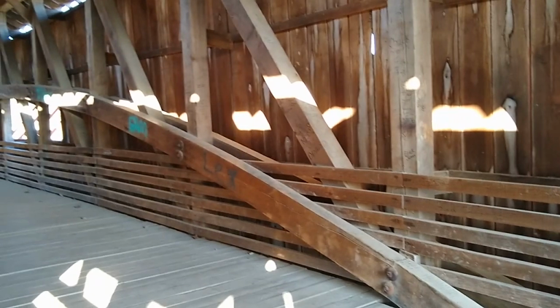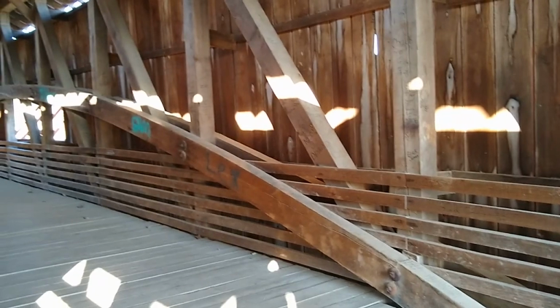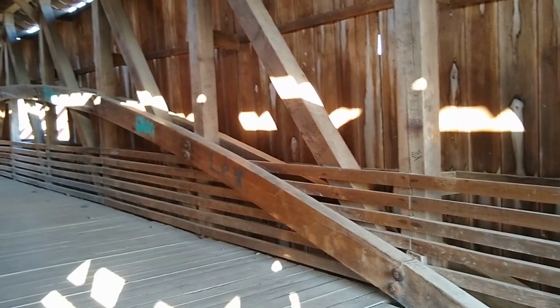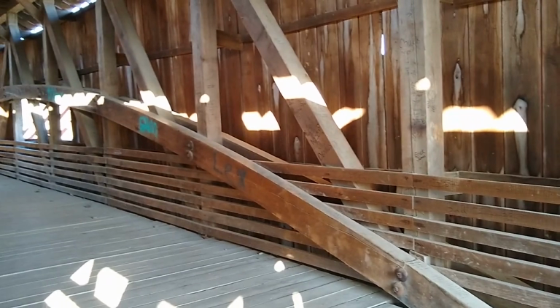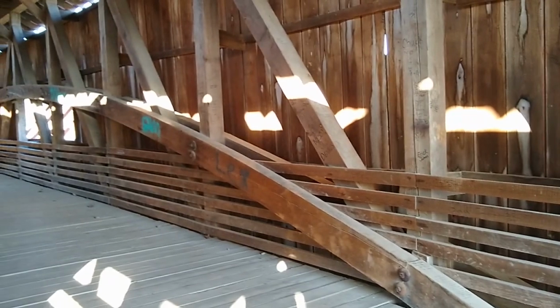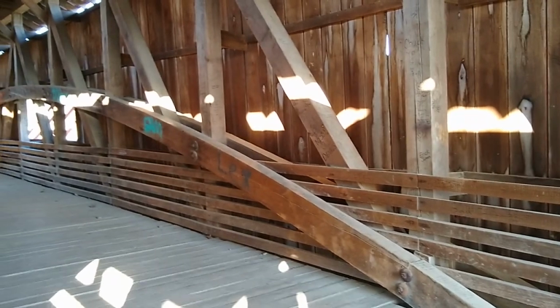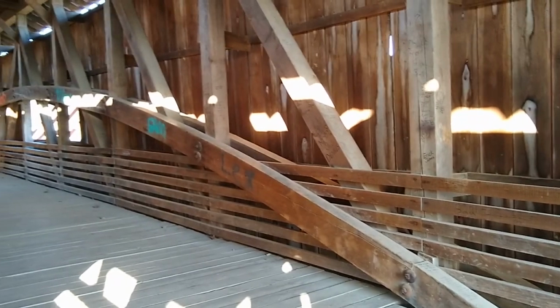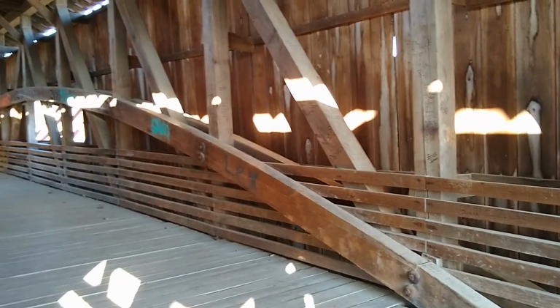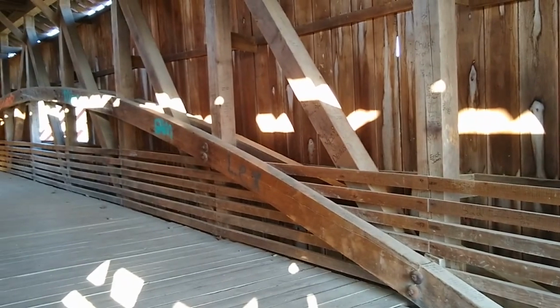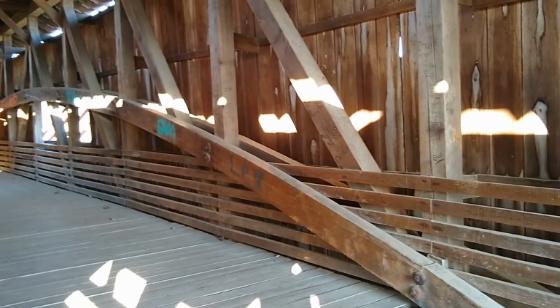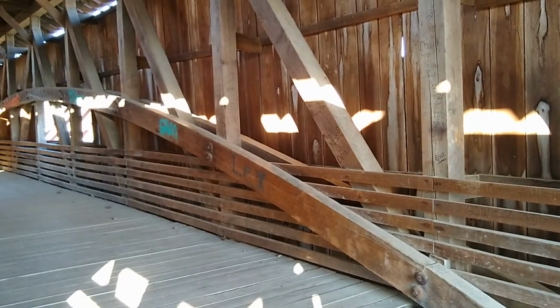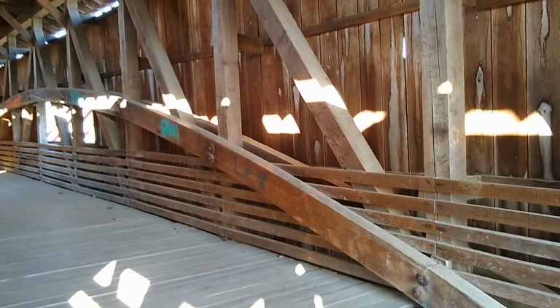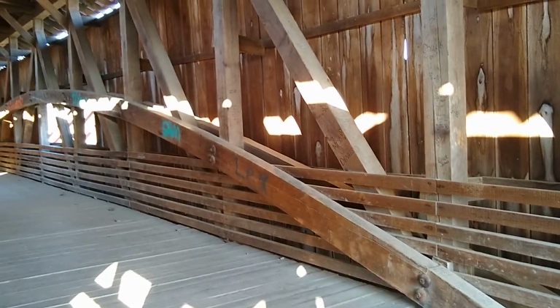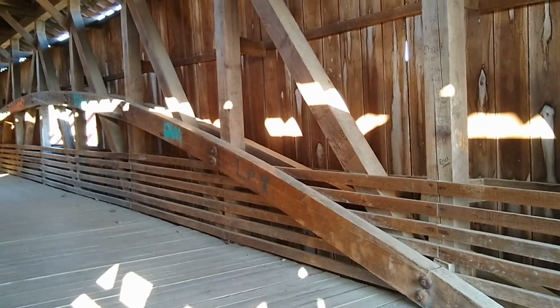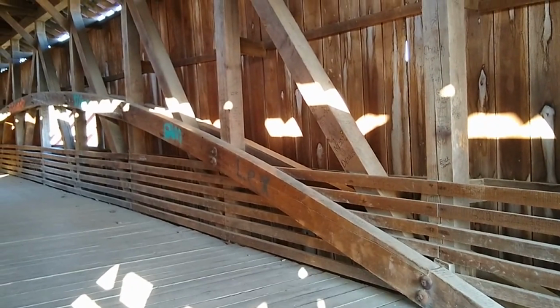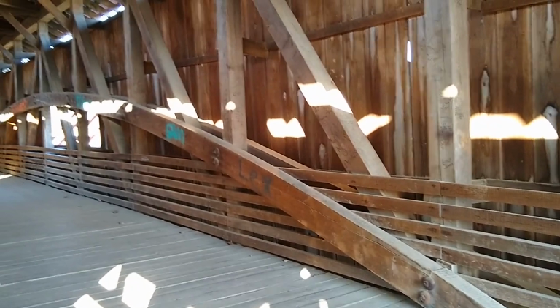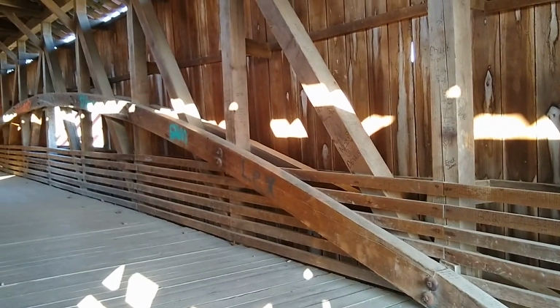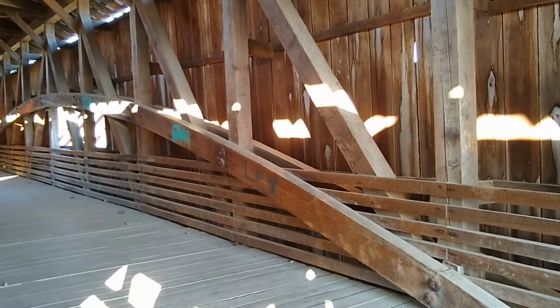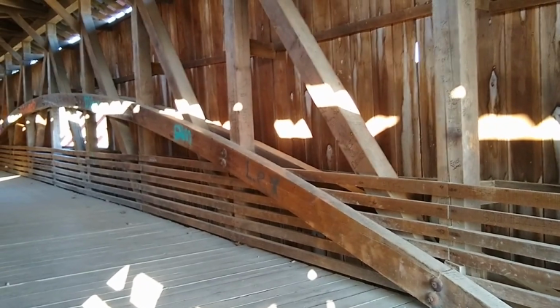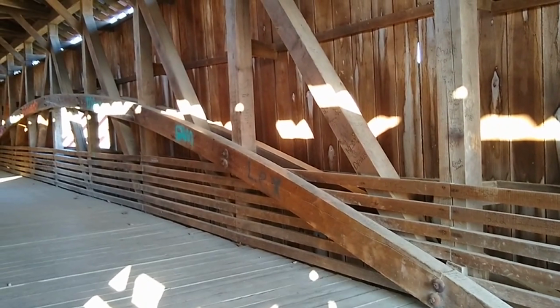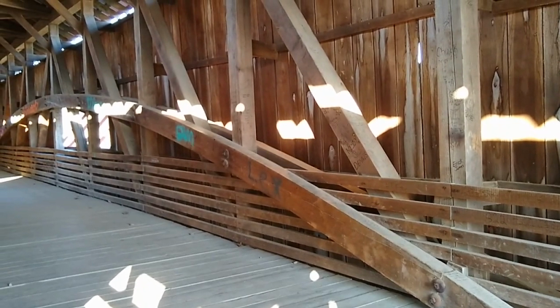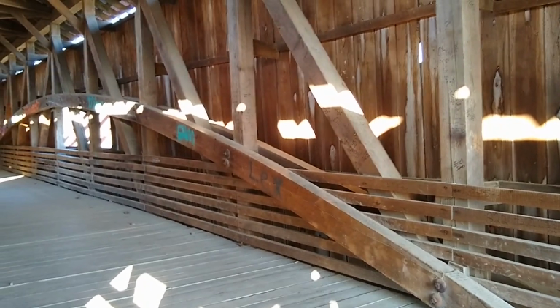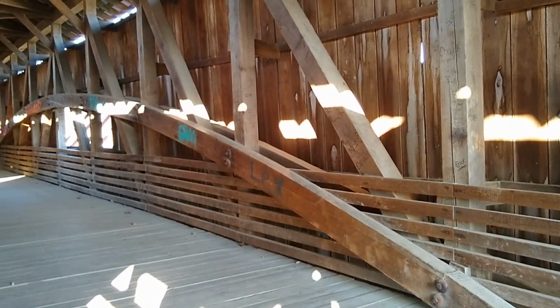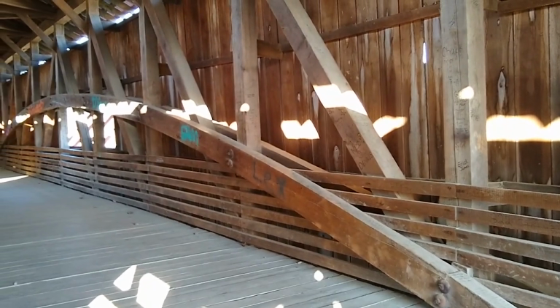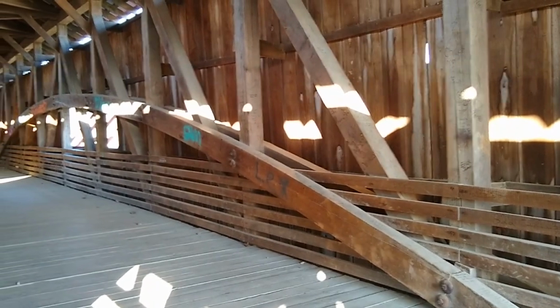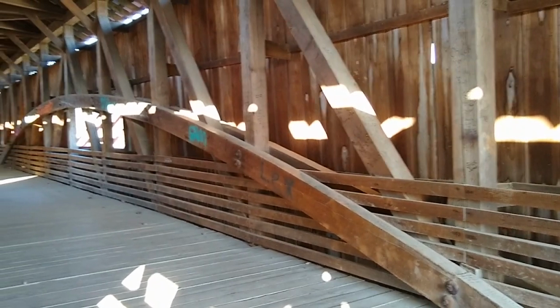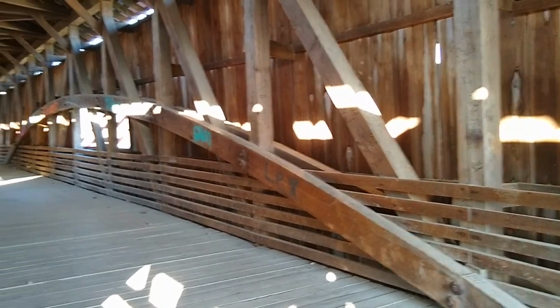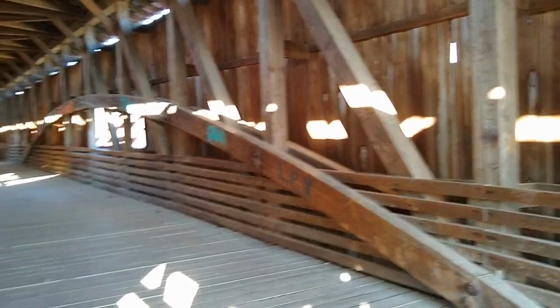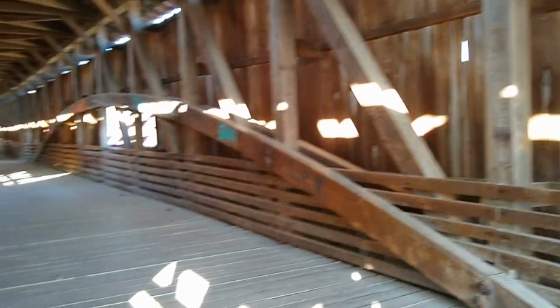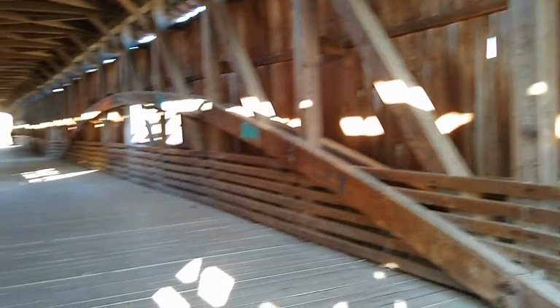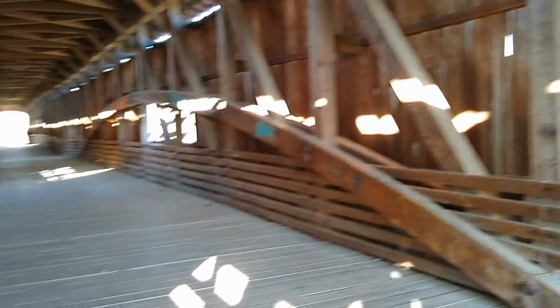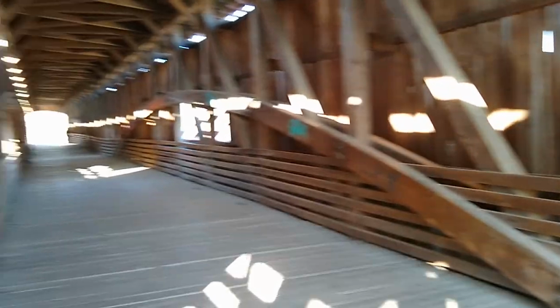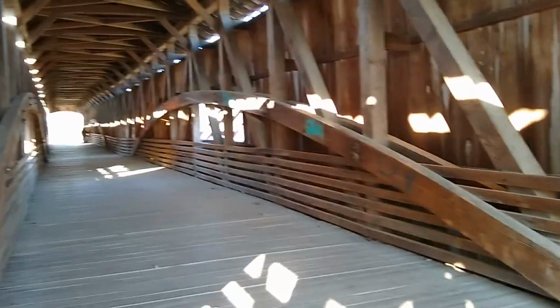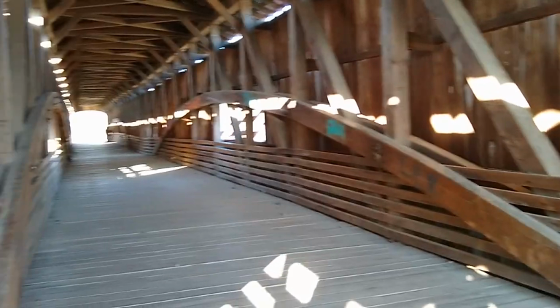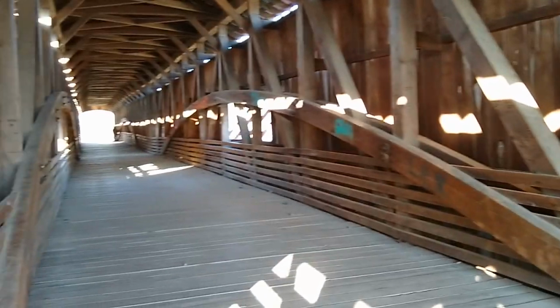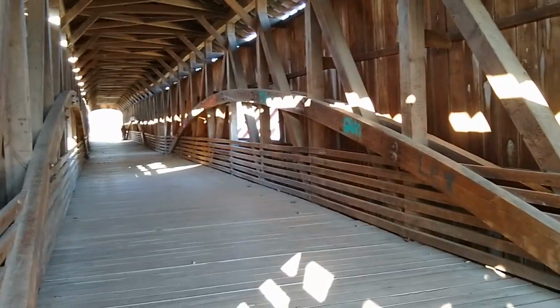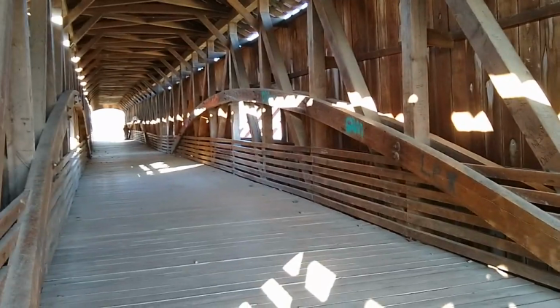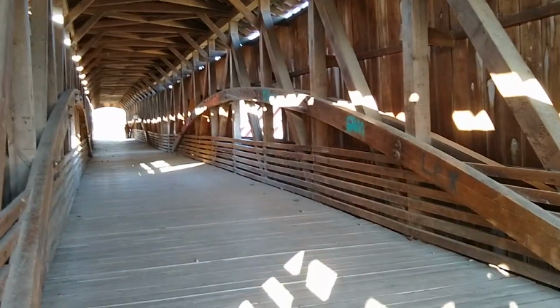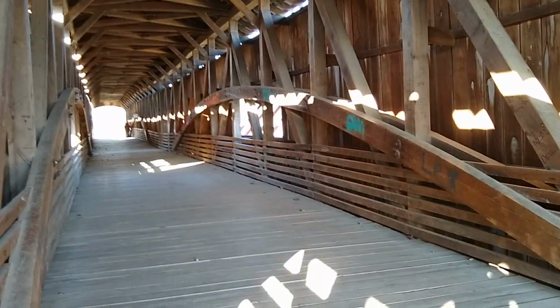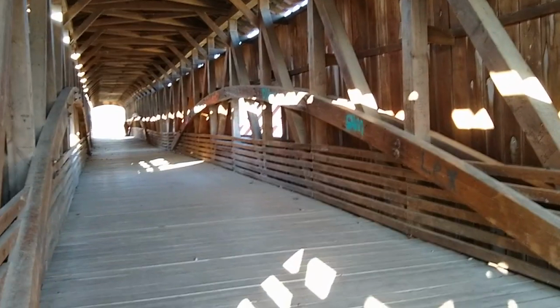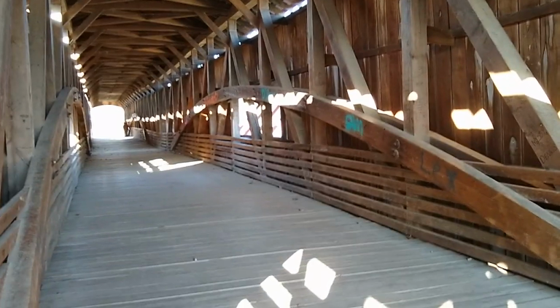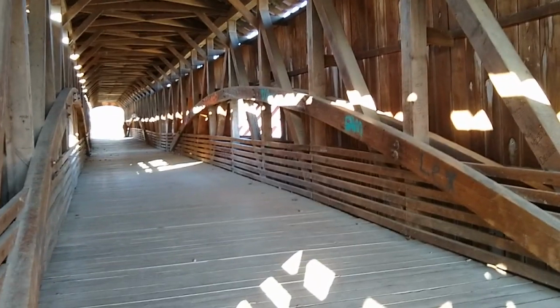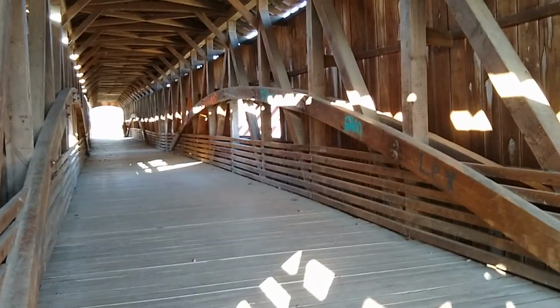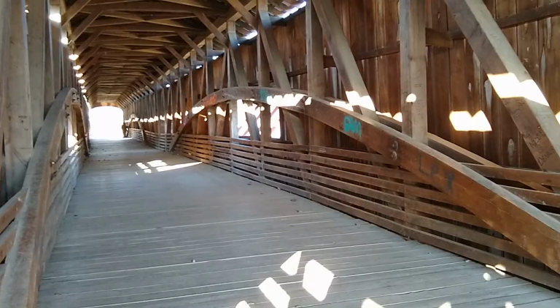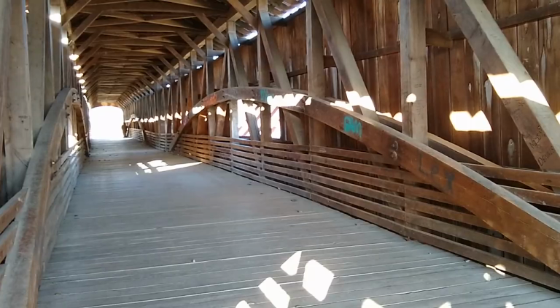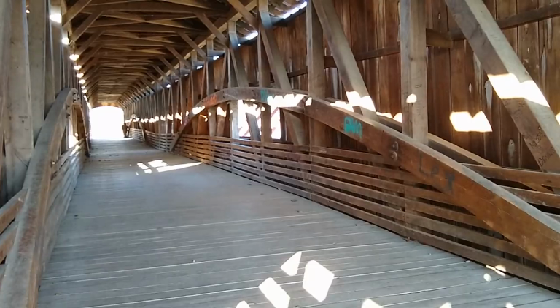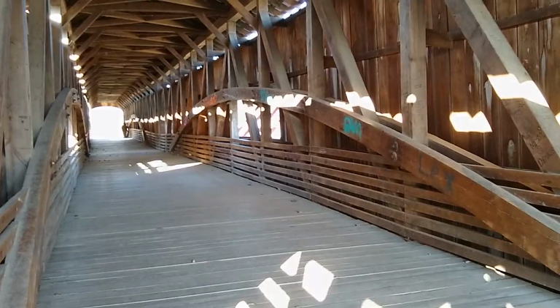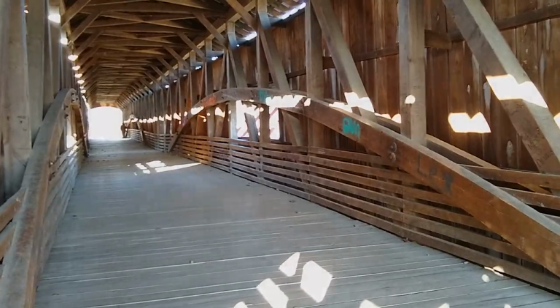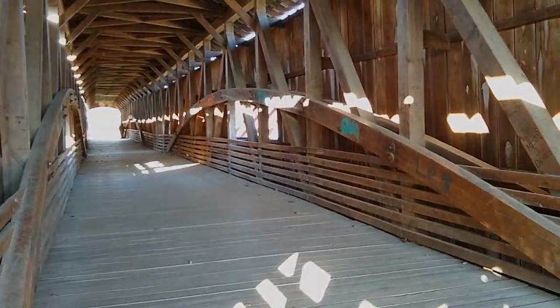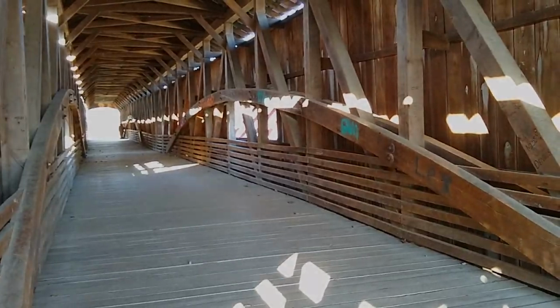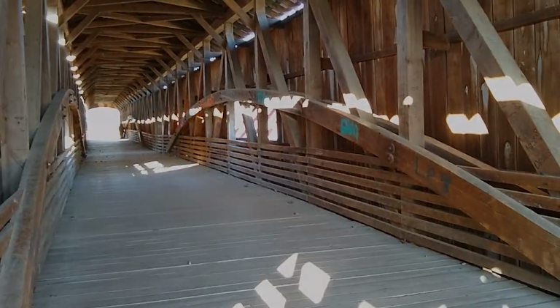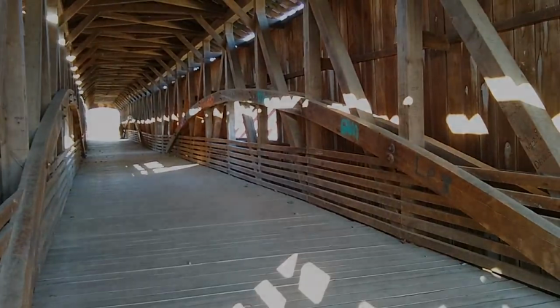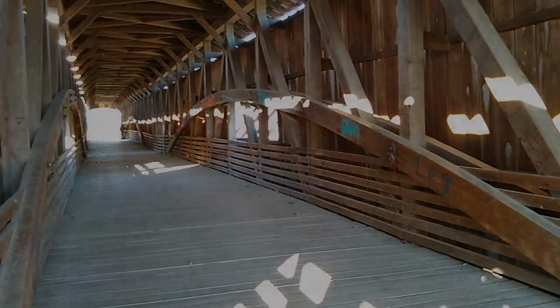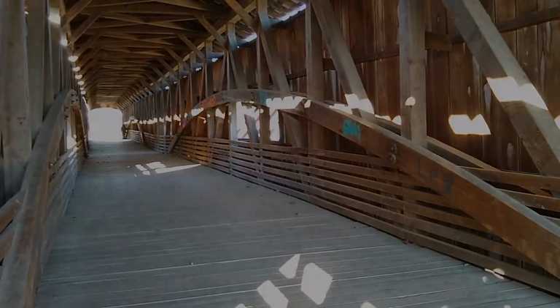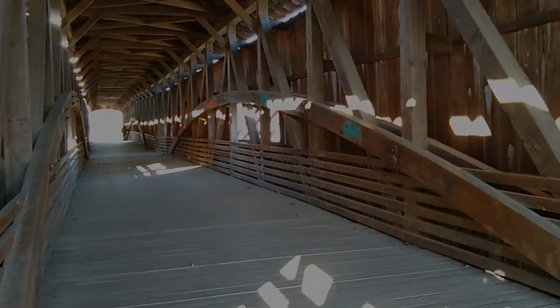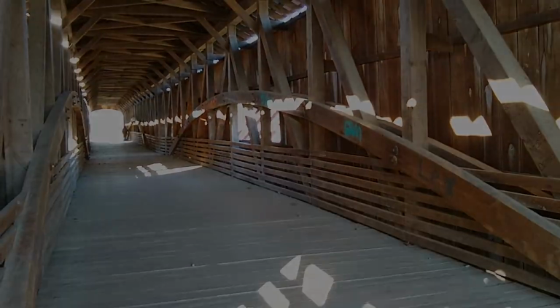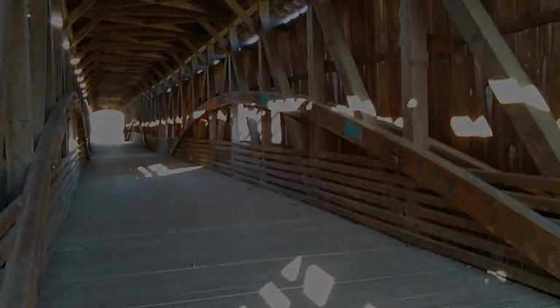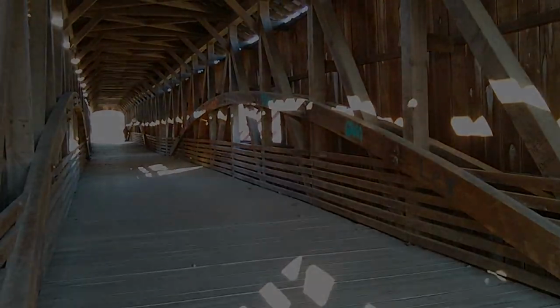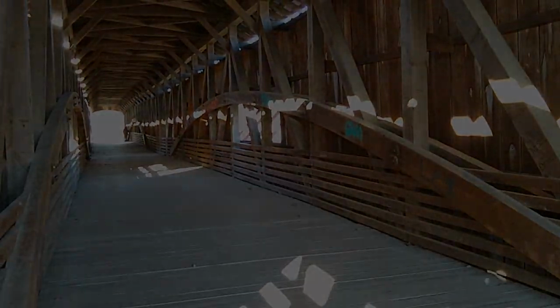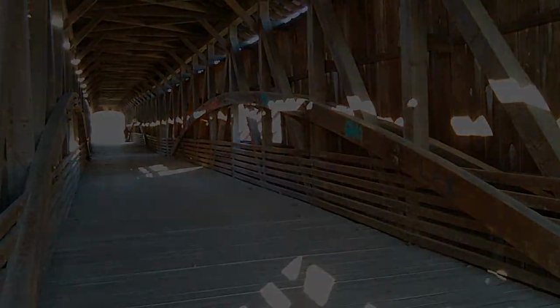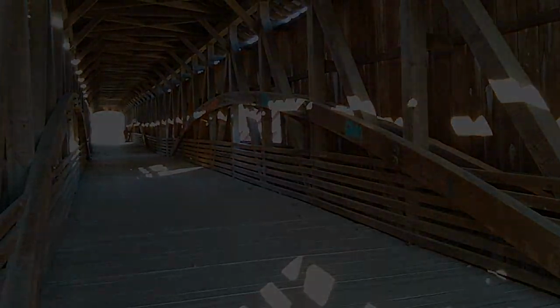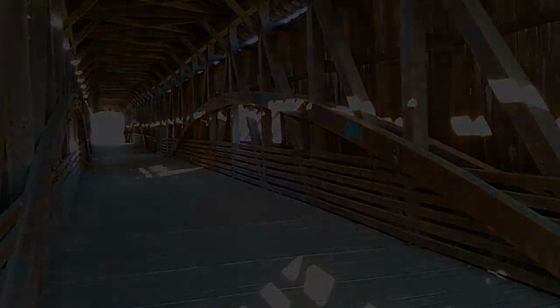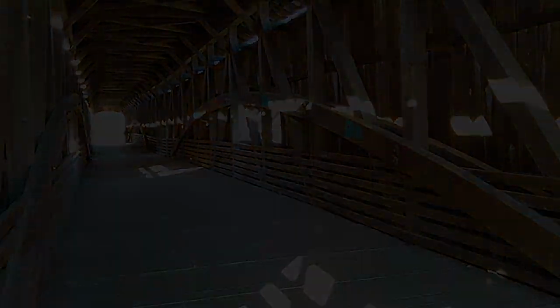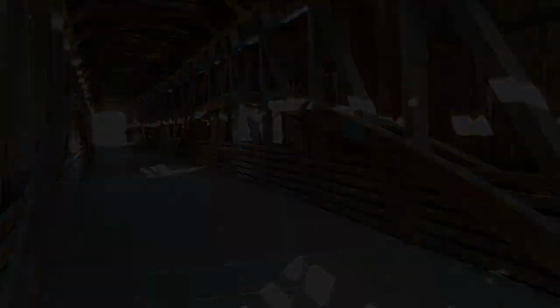Now there's 31 covered bridges here and I've seen two. We're not going to see any more — this might be the last. Take care, see you guys later.